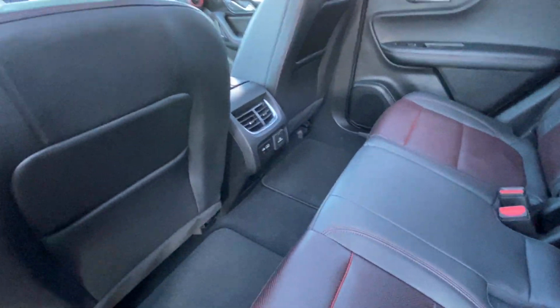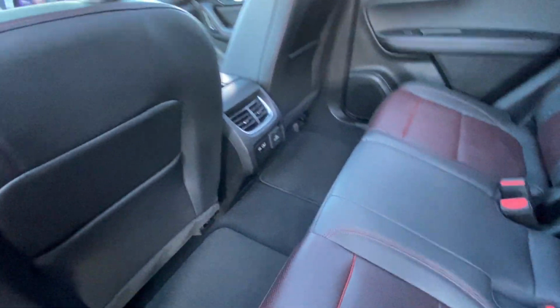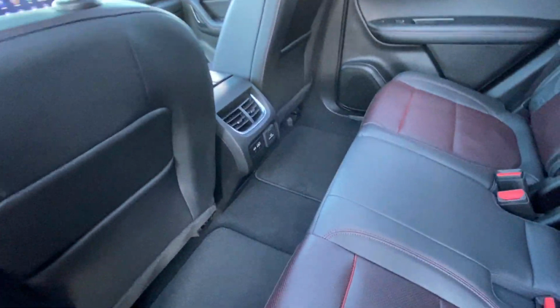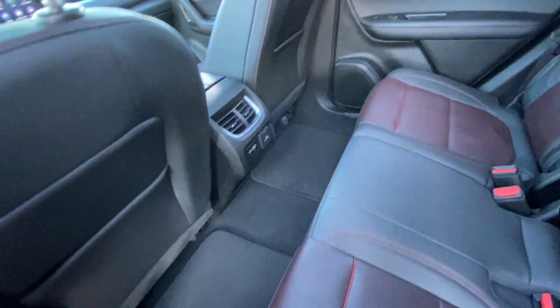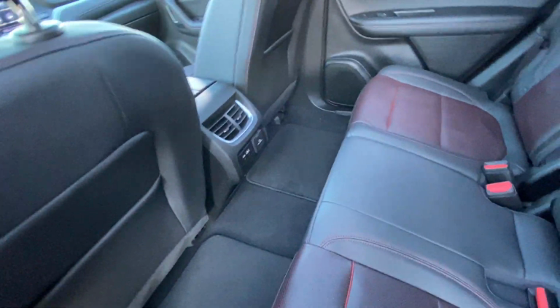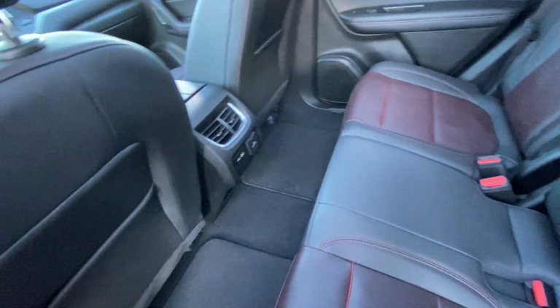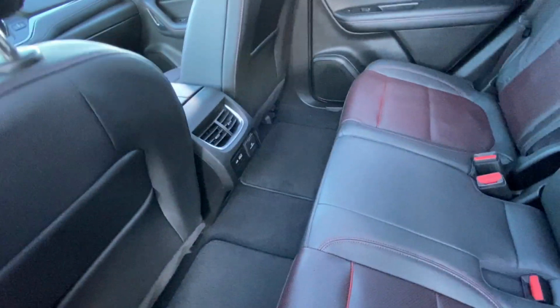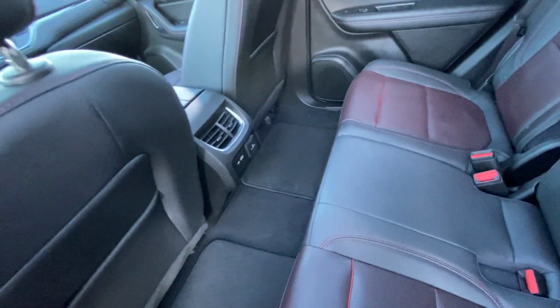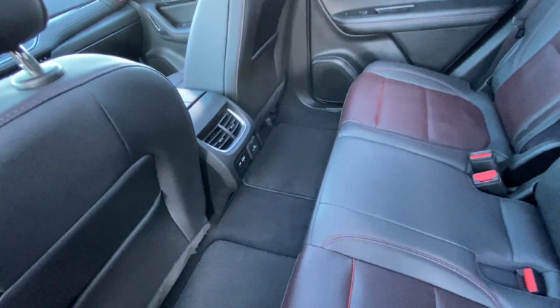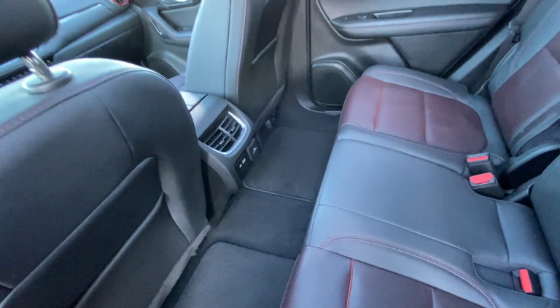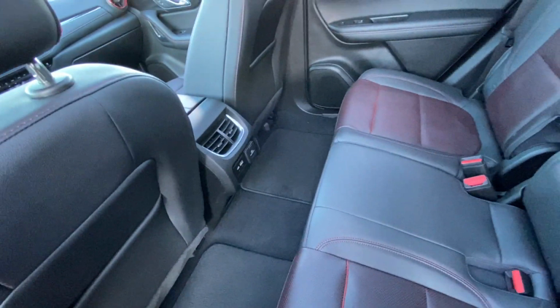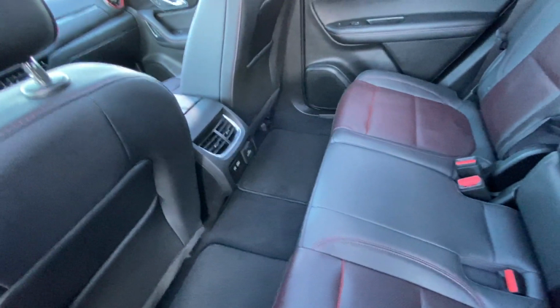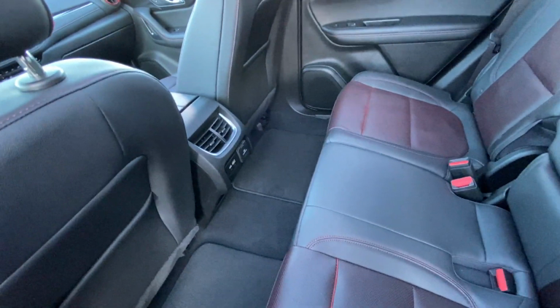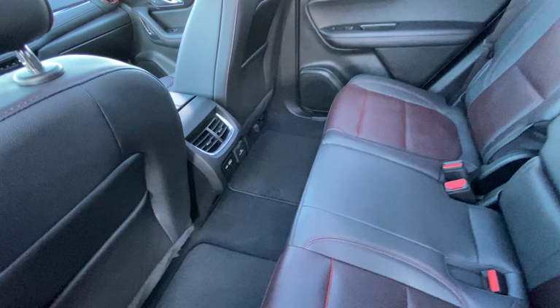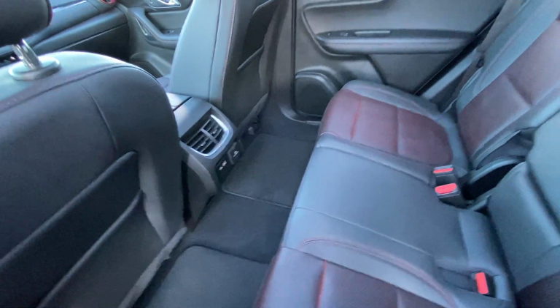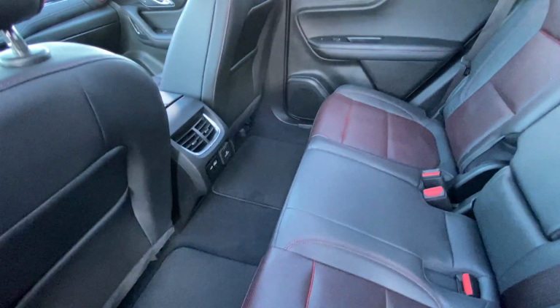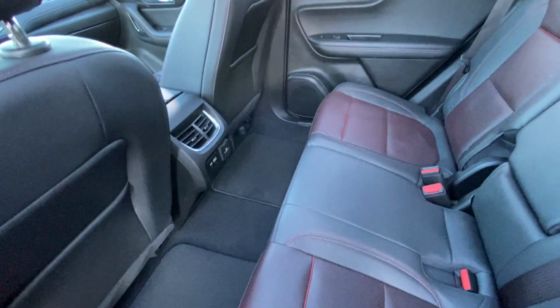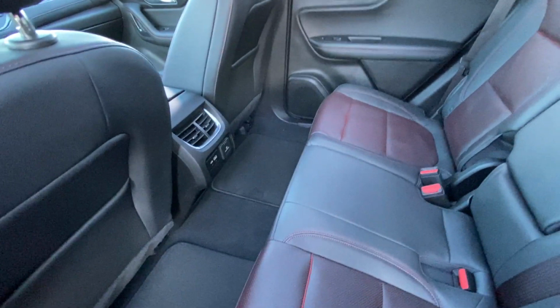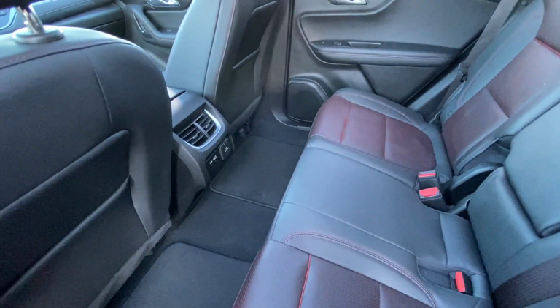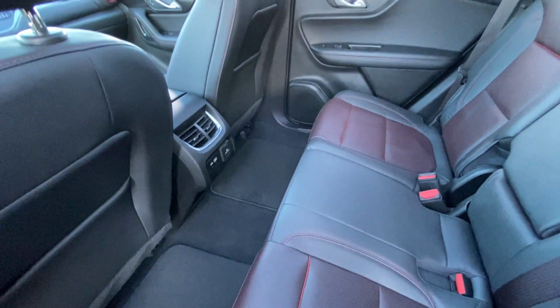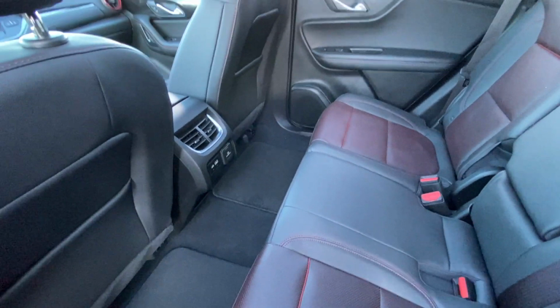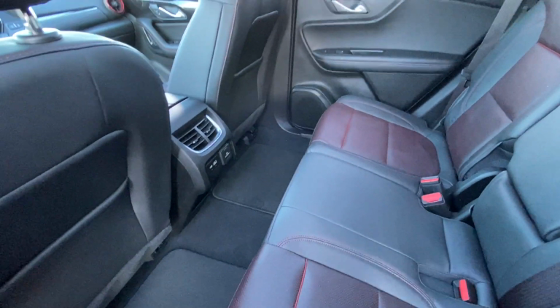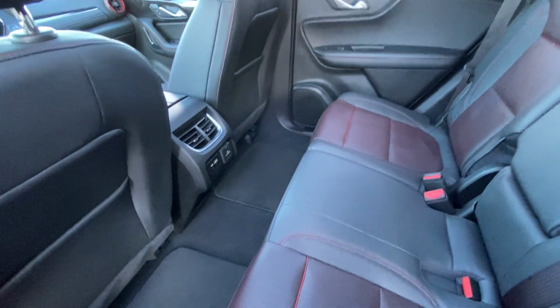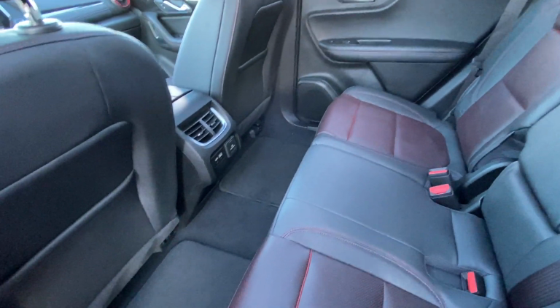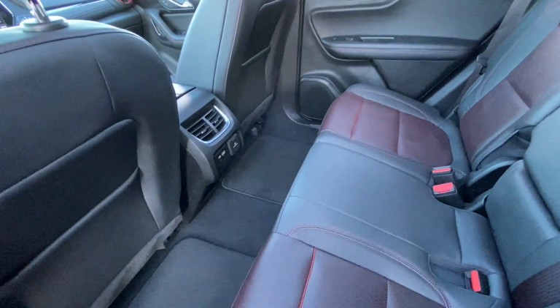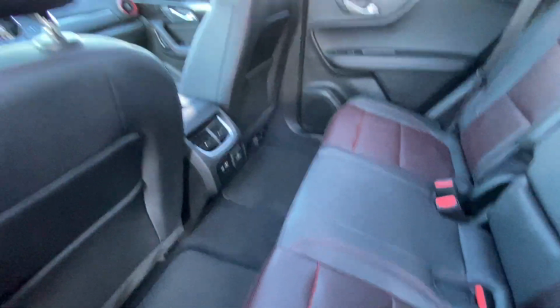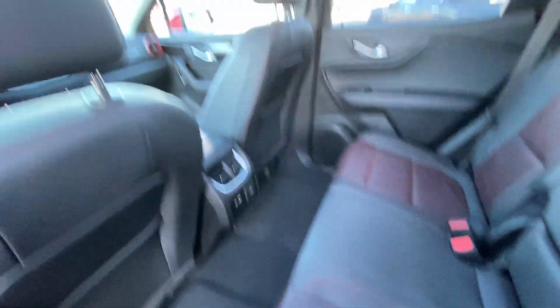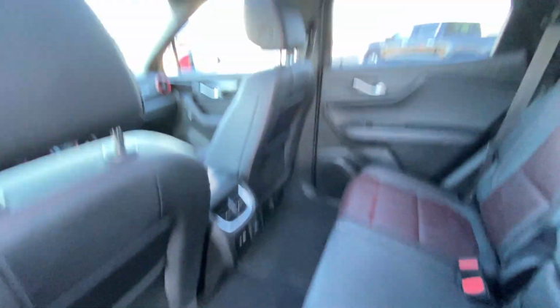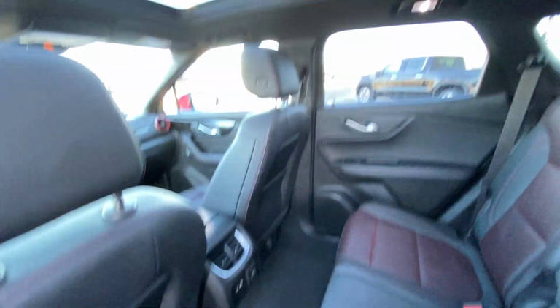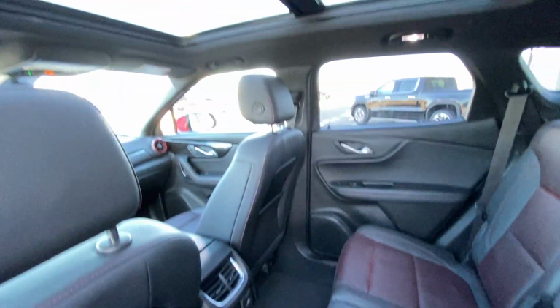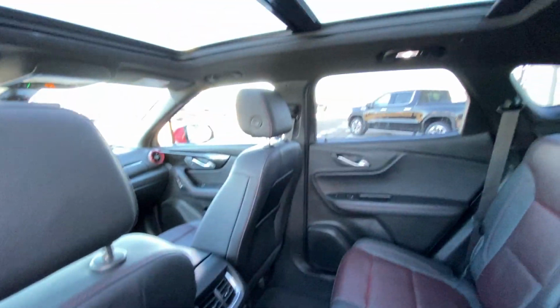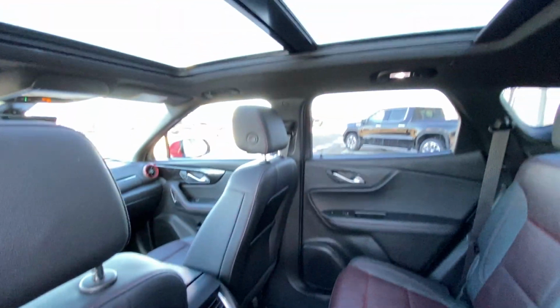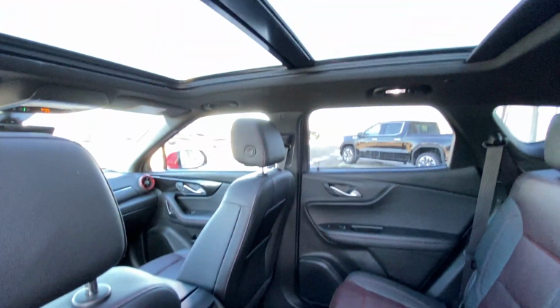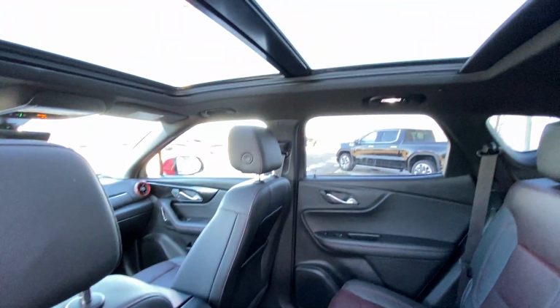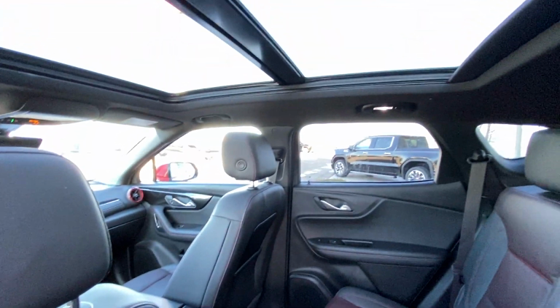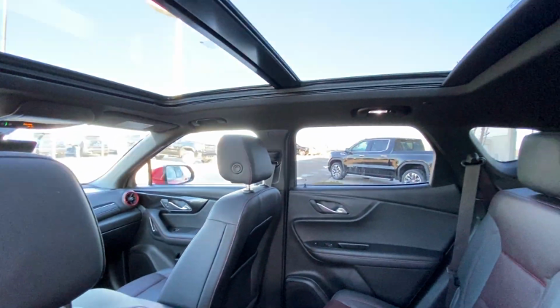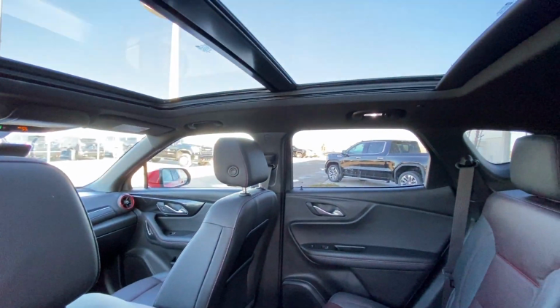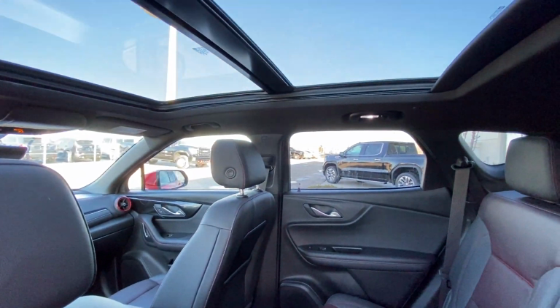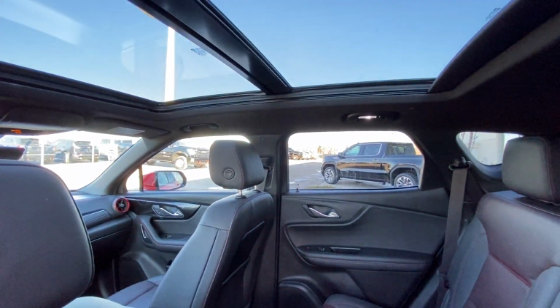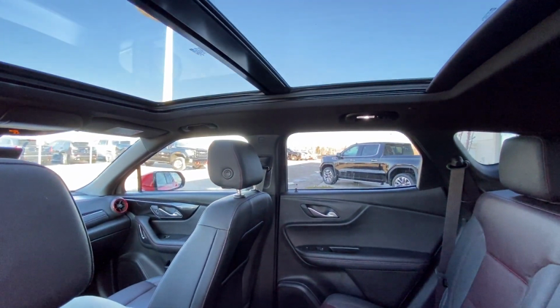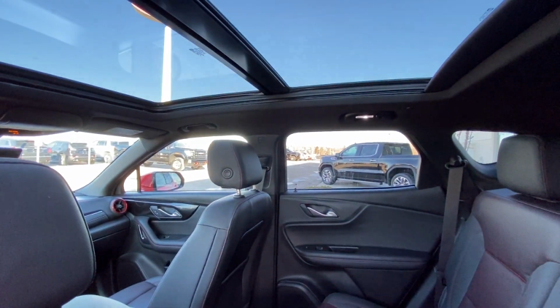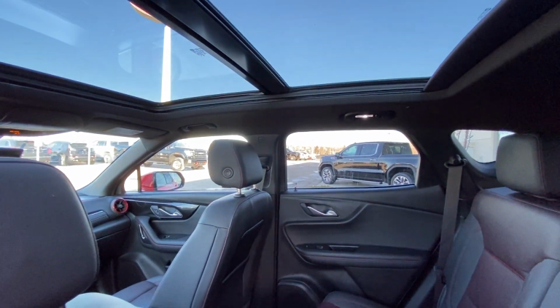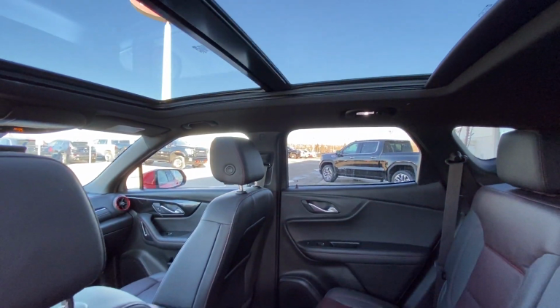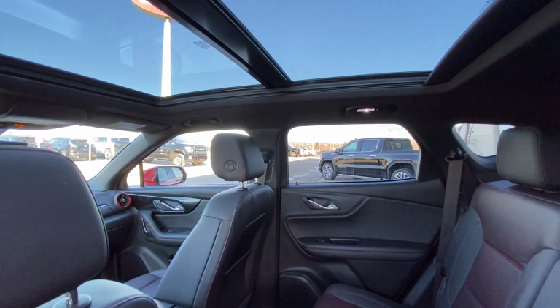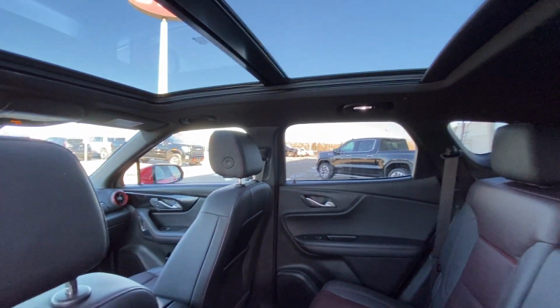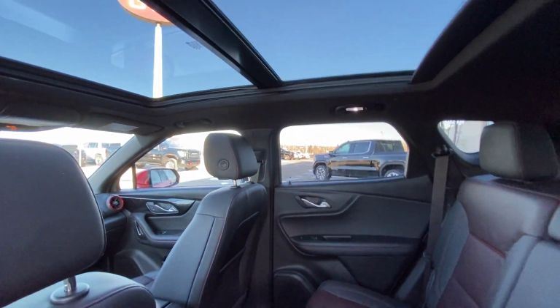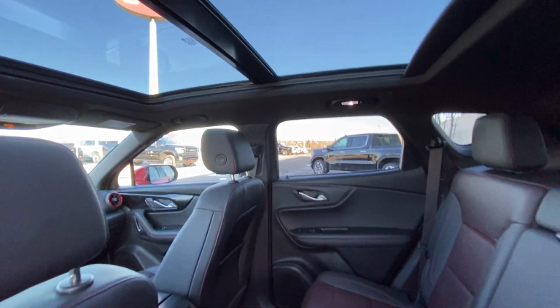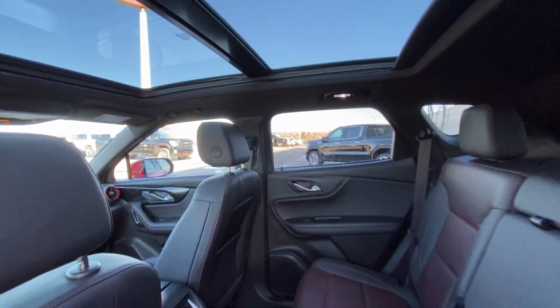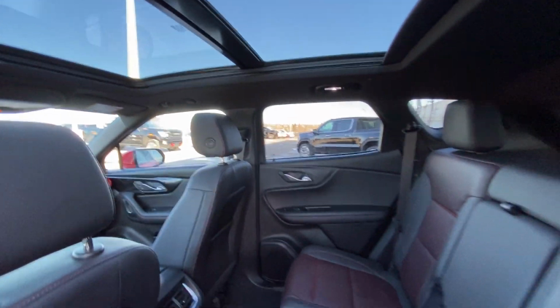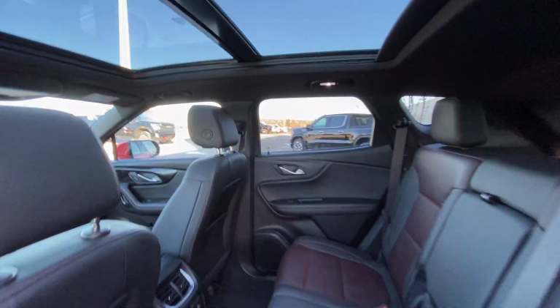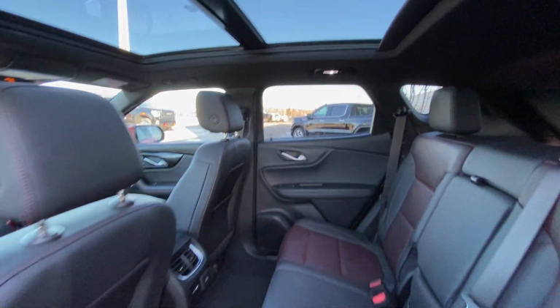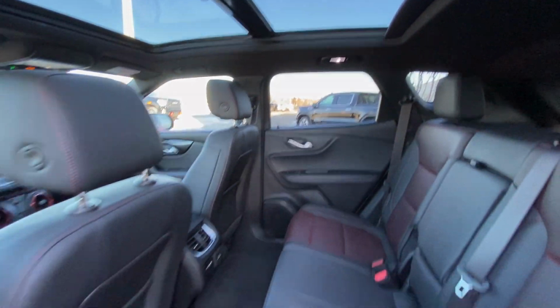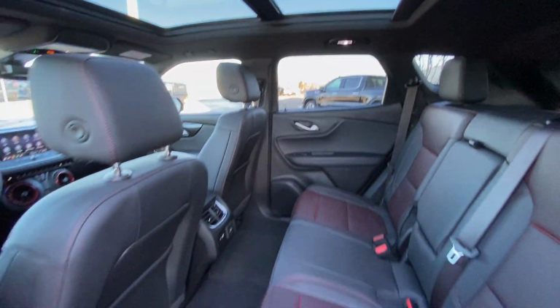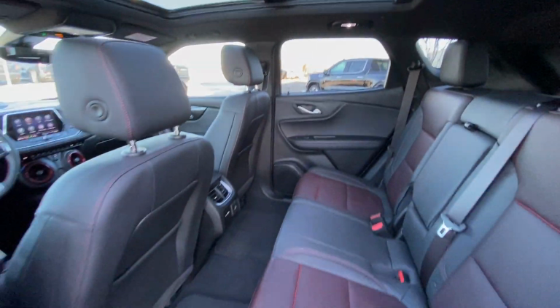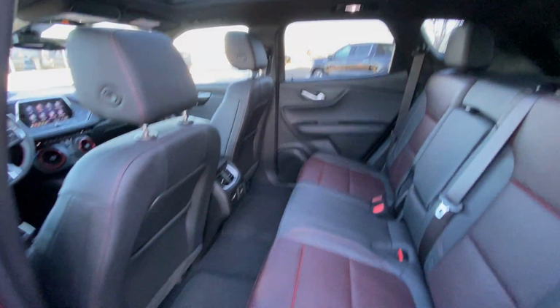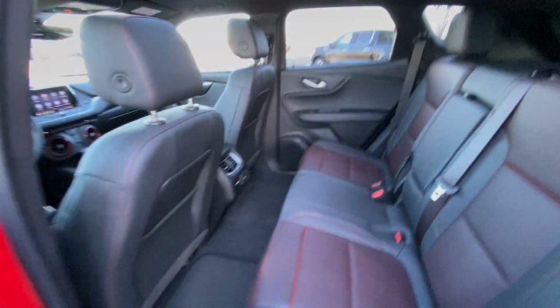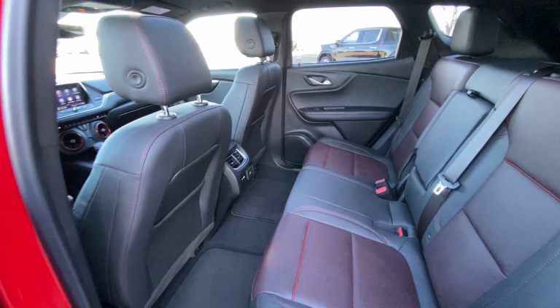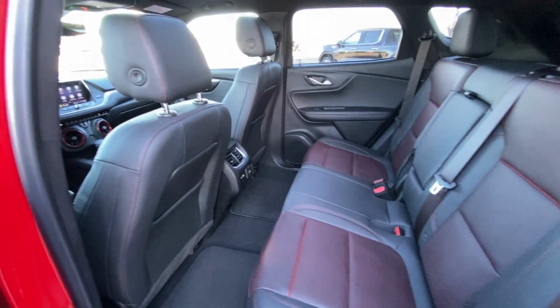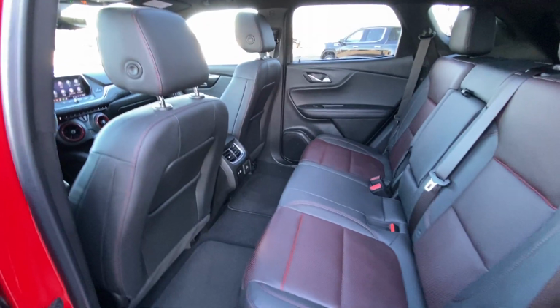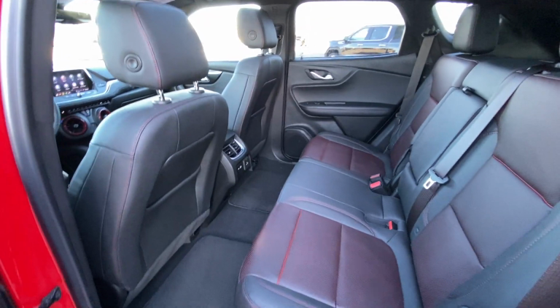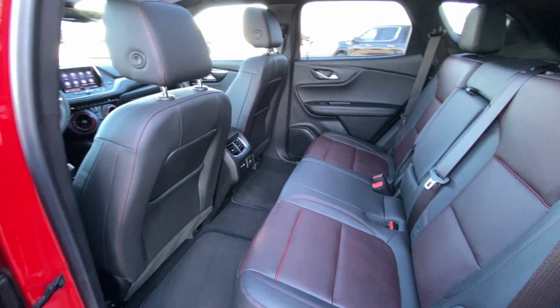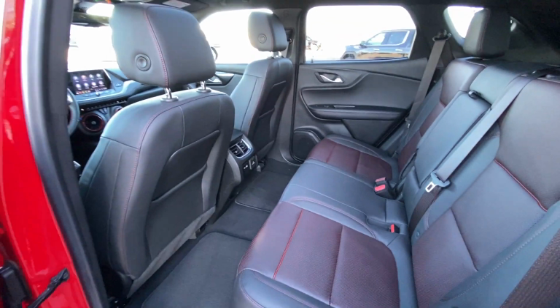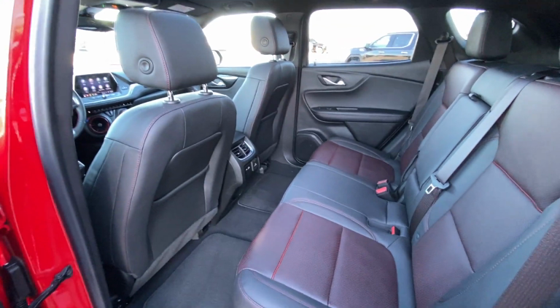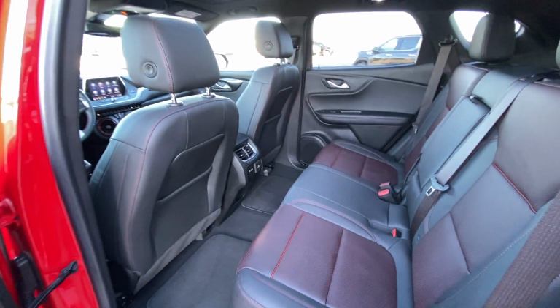You have your OEM Chevy mats, massive dual-panel sunroof system, and LED lighting throughout the Blazer interior.